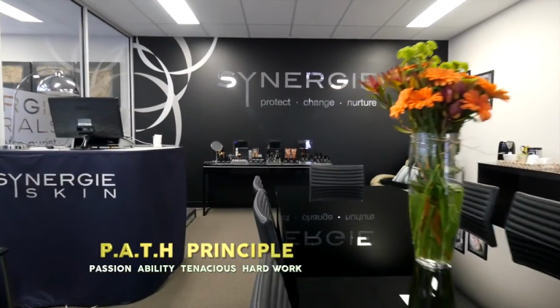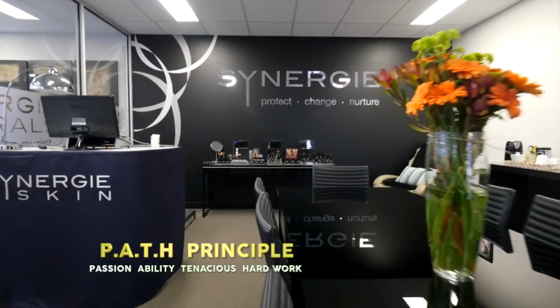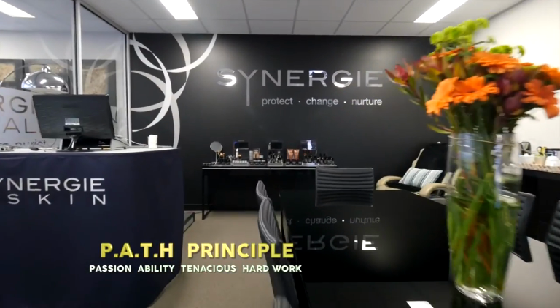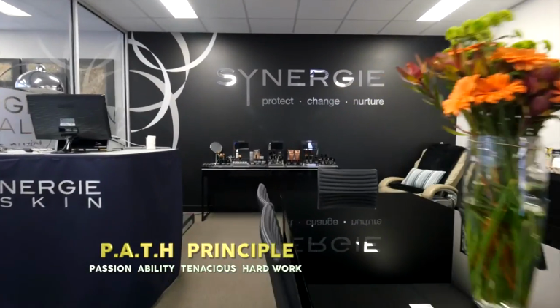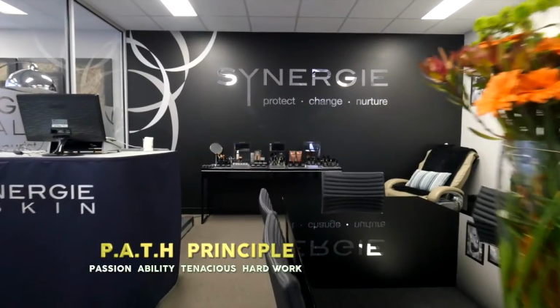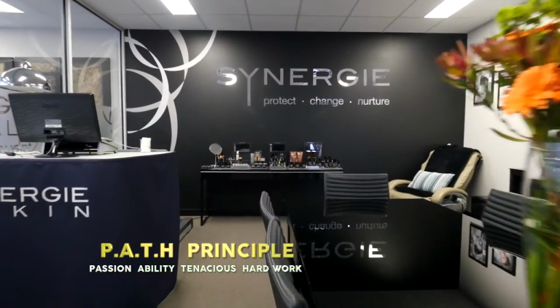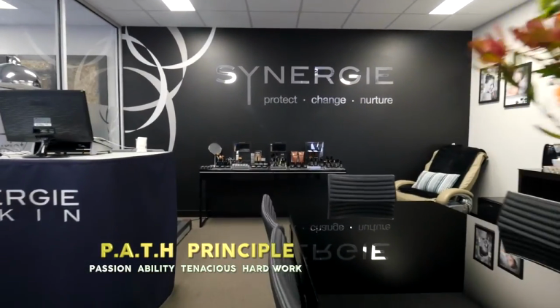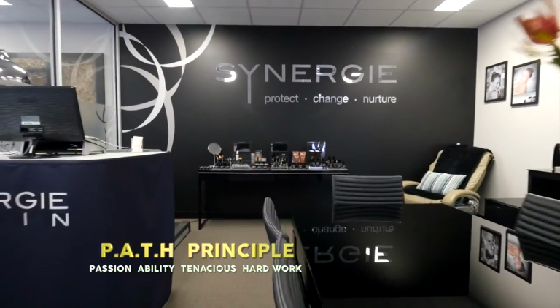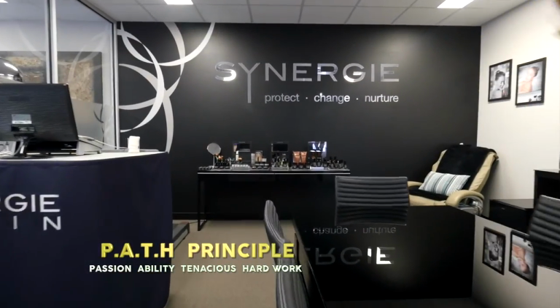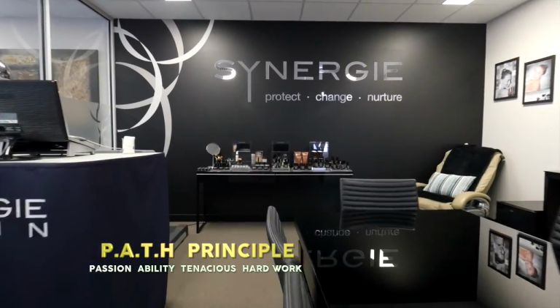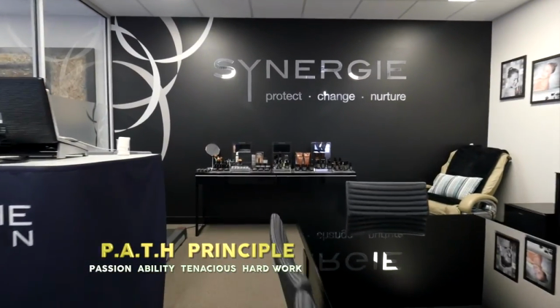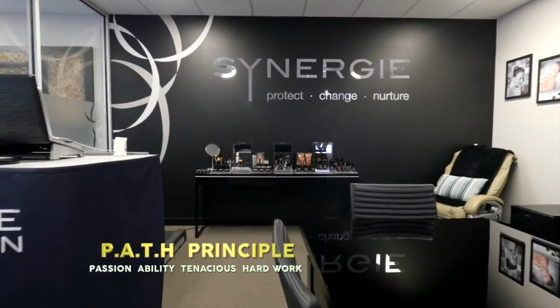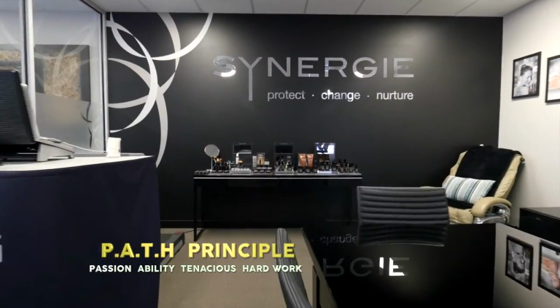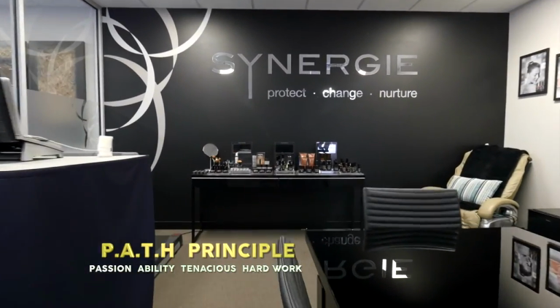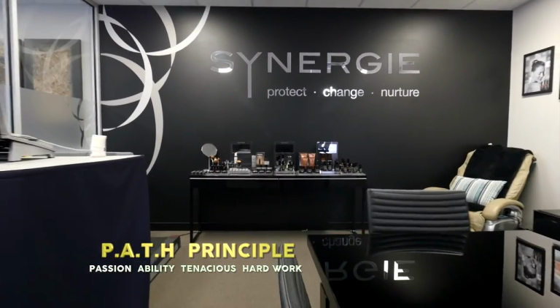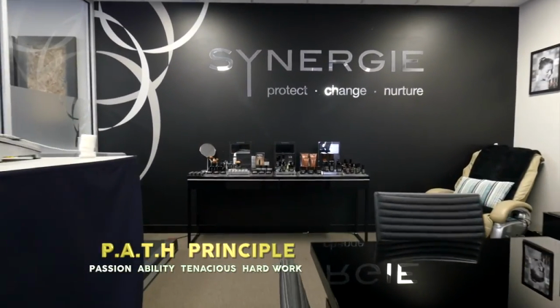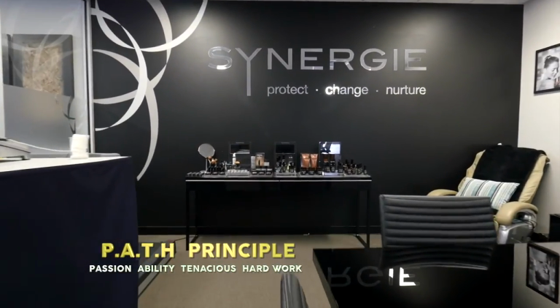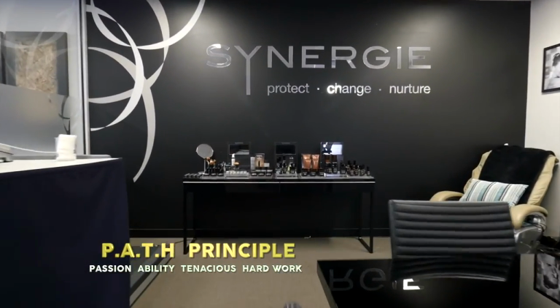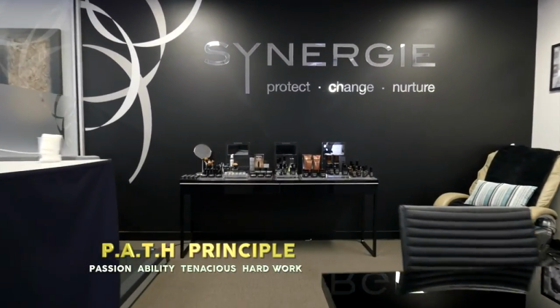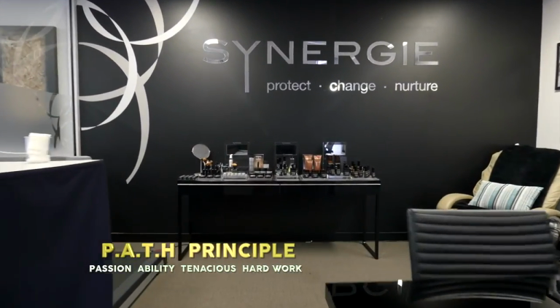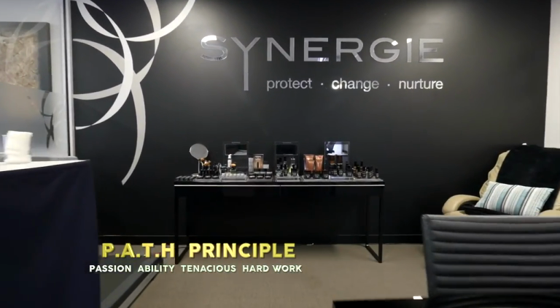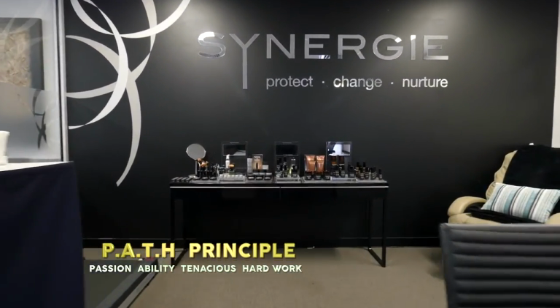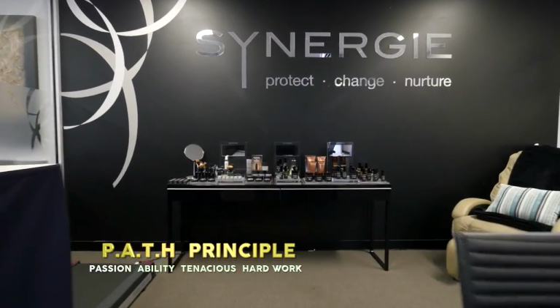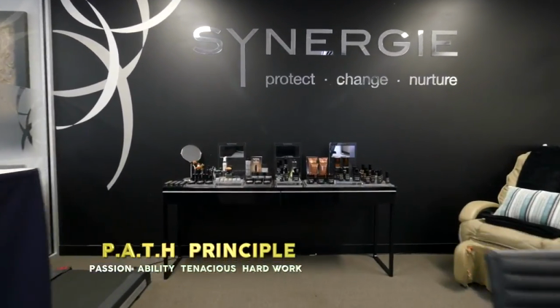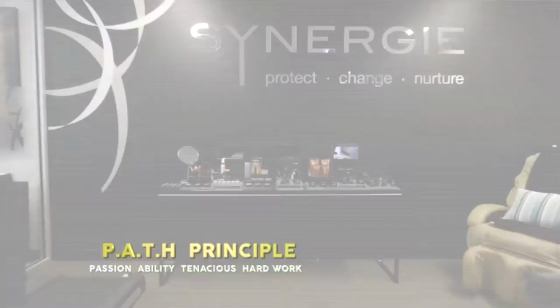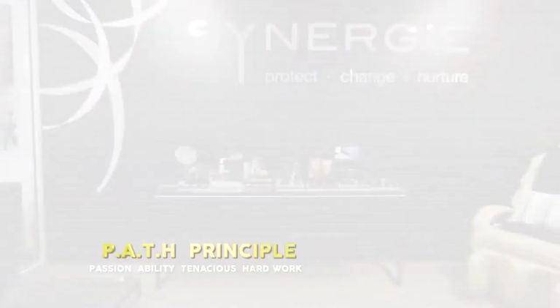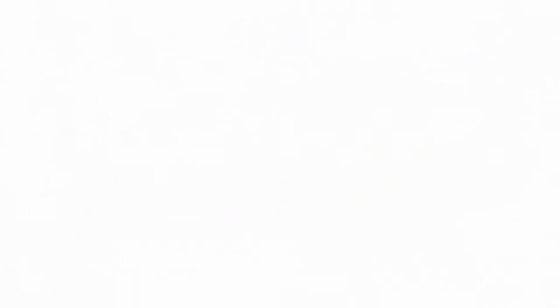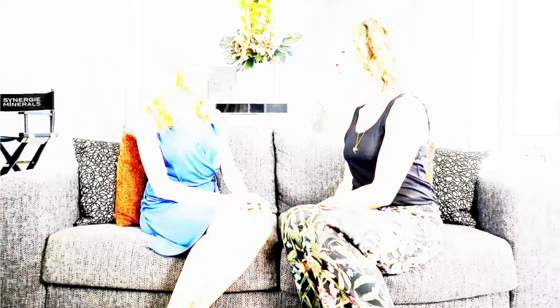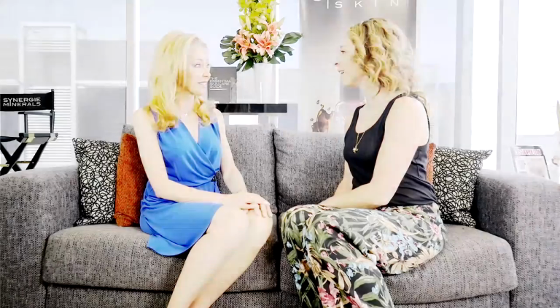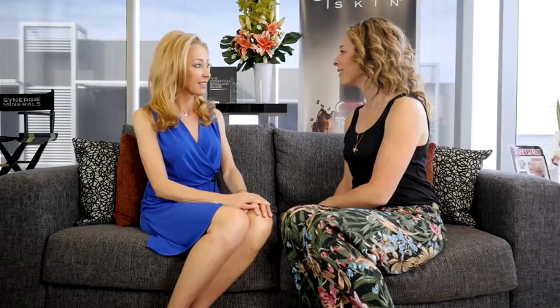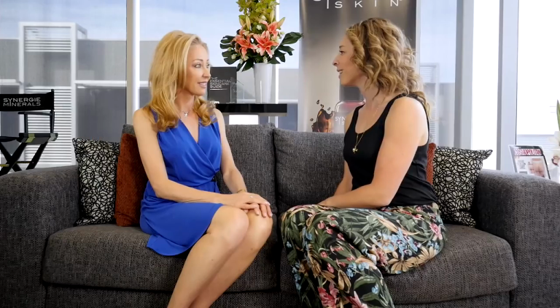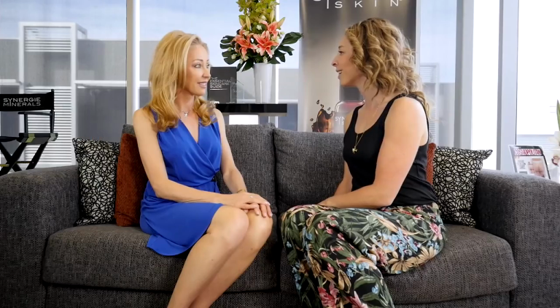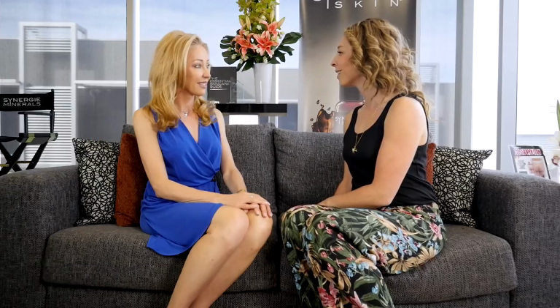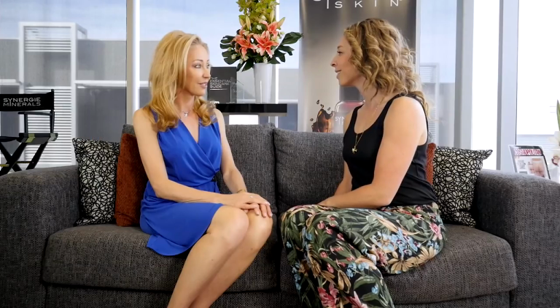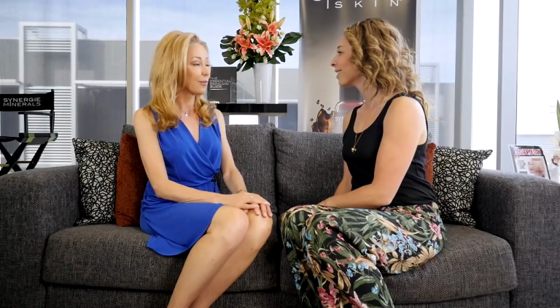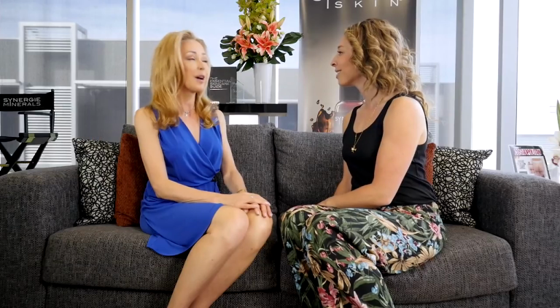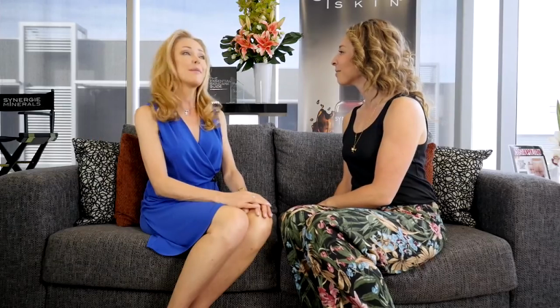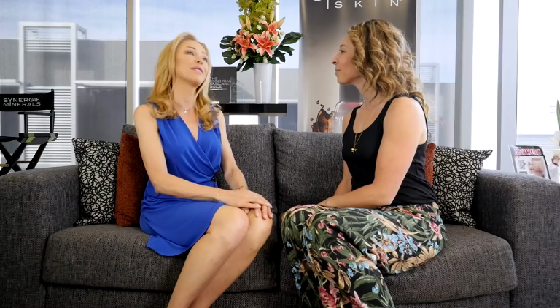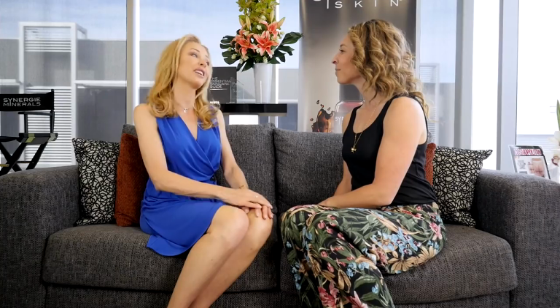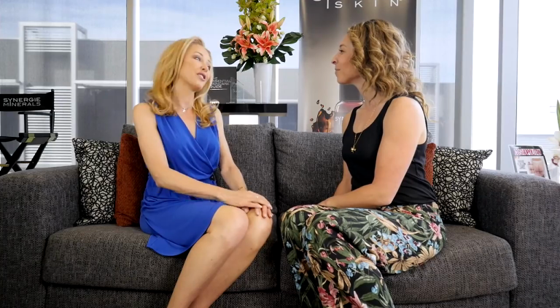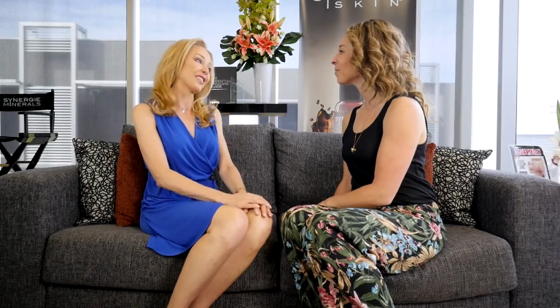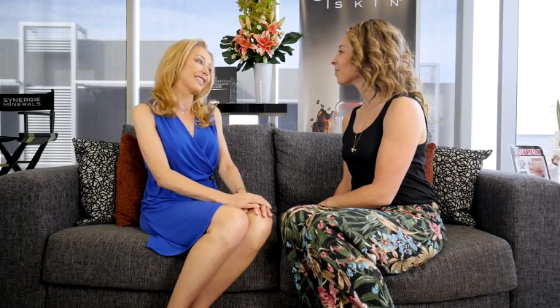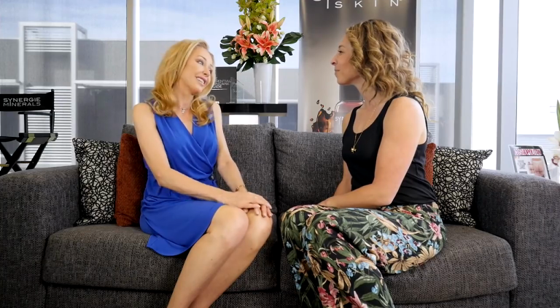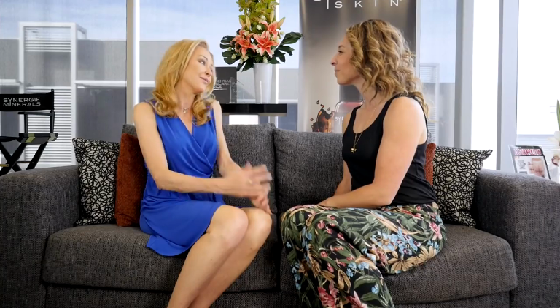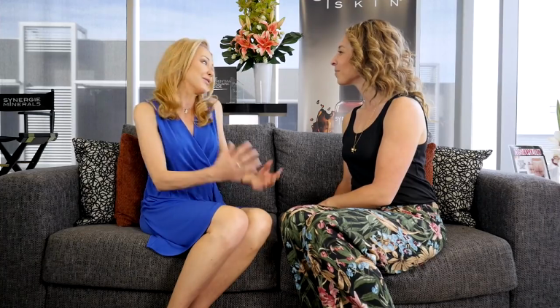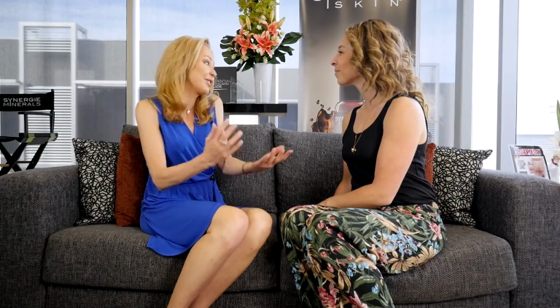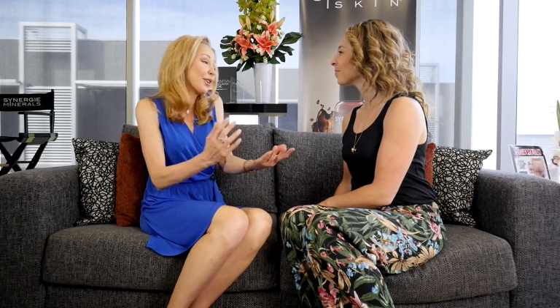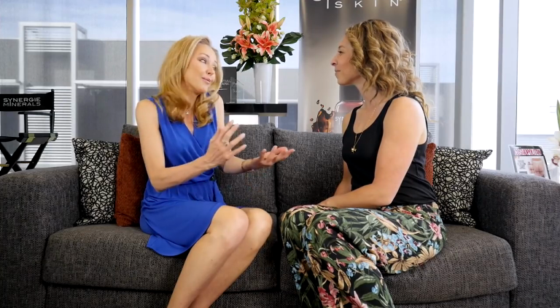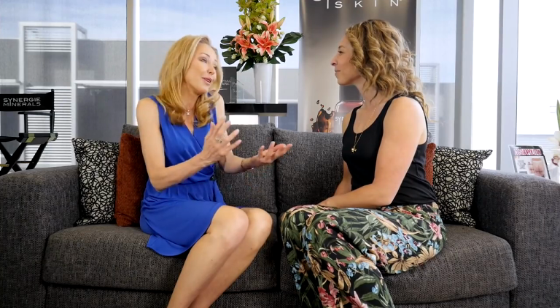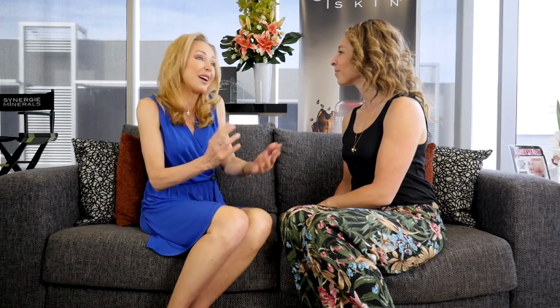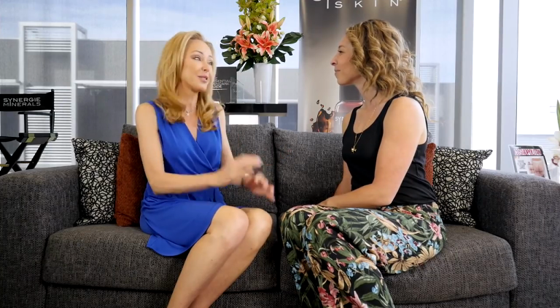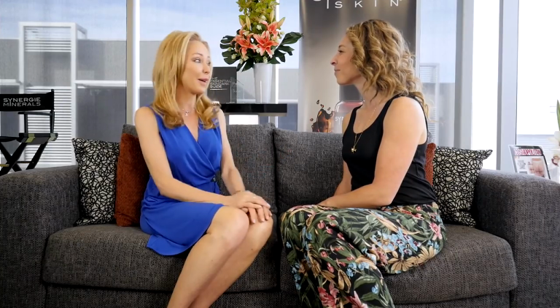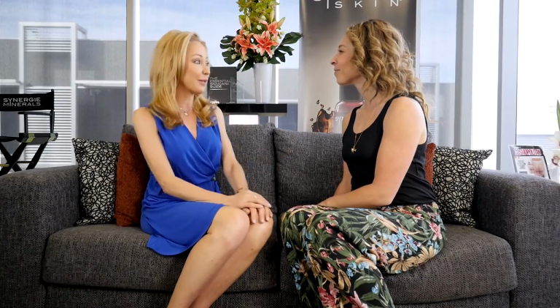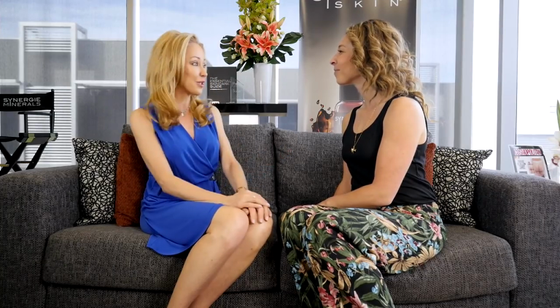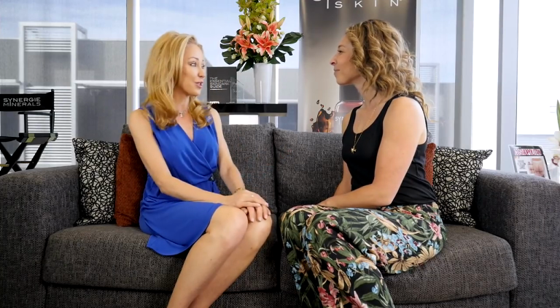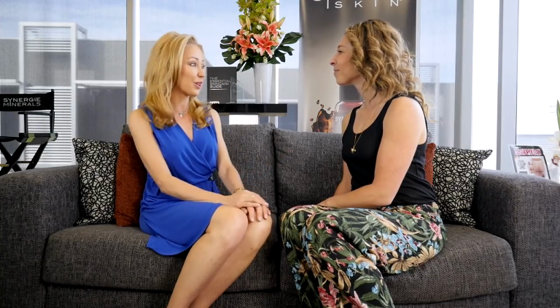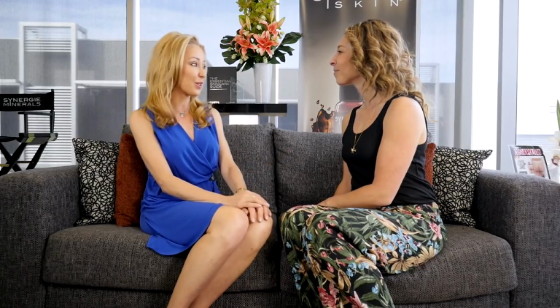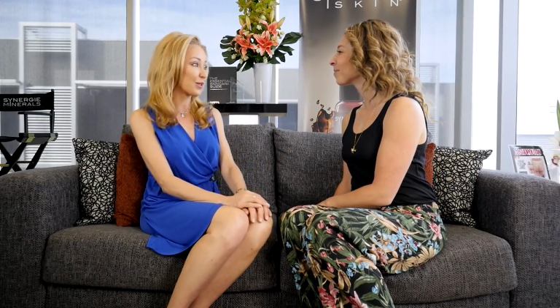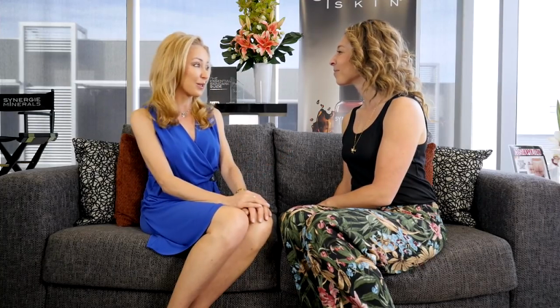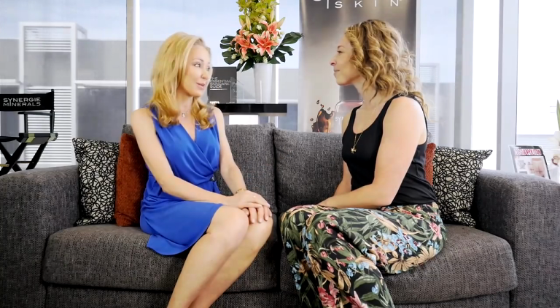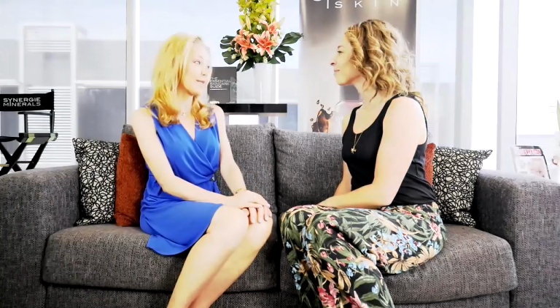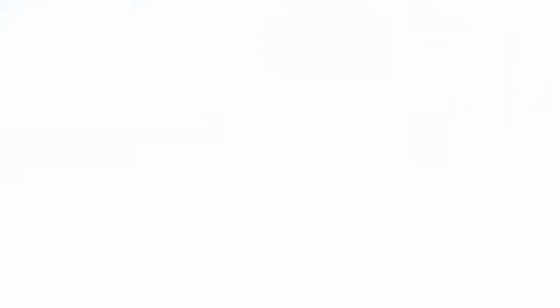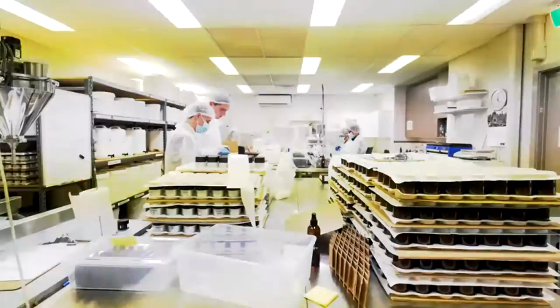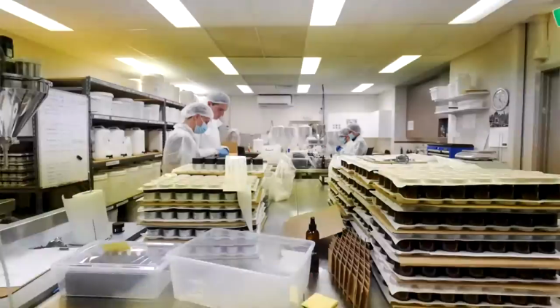So the PATH. Terri, thank you so much — what an awesome production you have here. My pleasure, and I'm so proud to be able to show you through. It's been great.